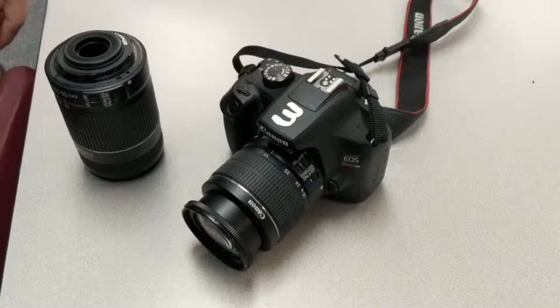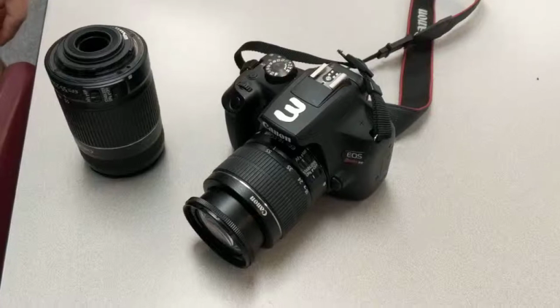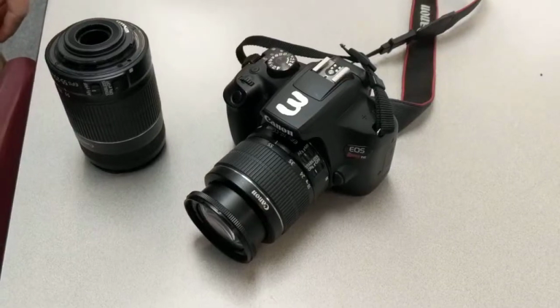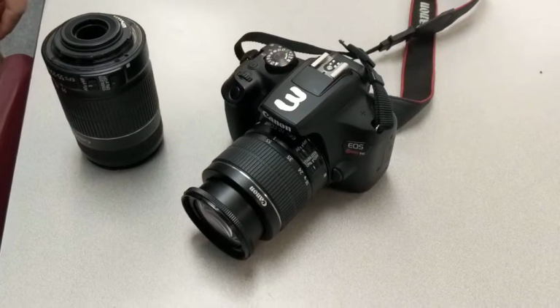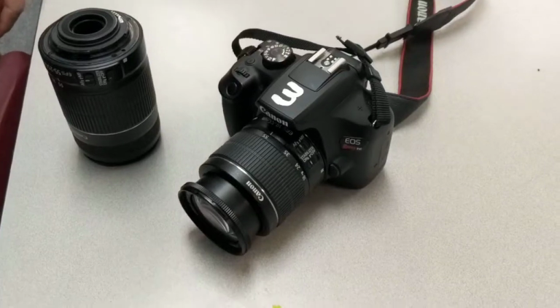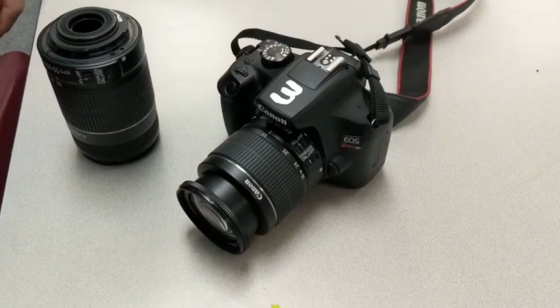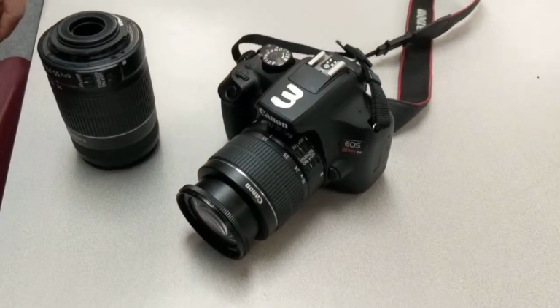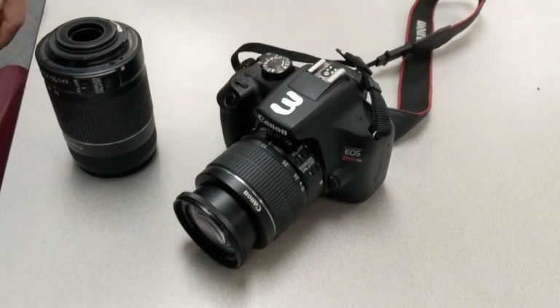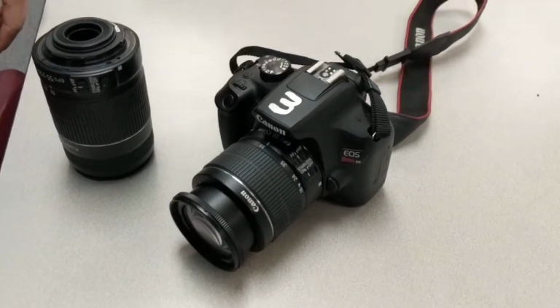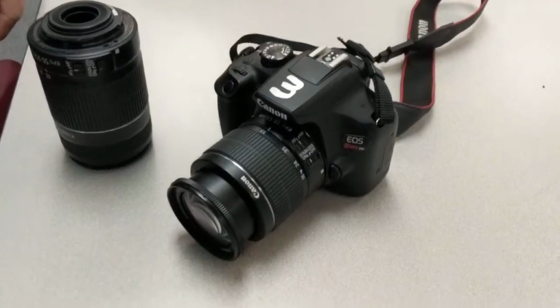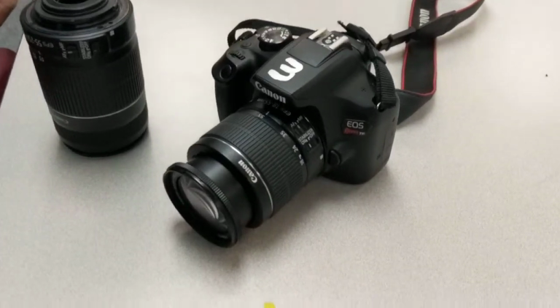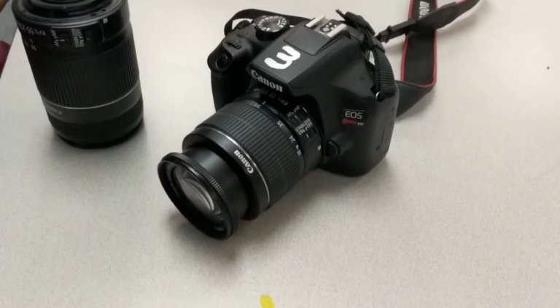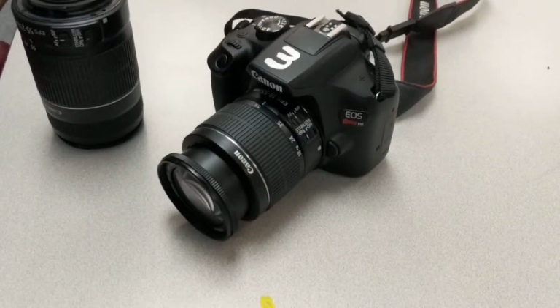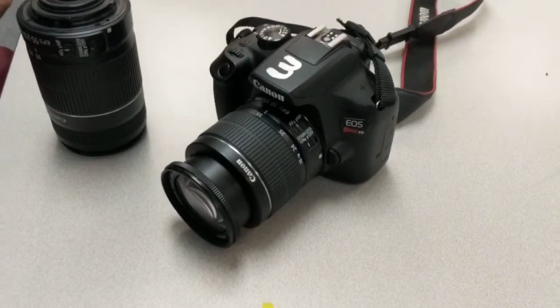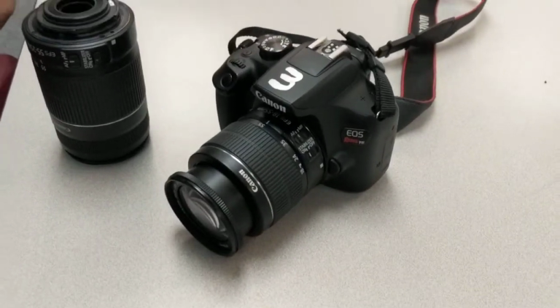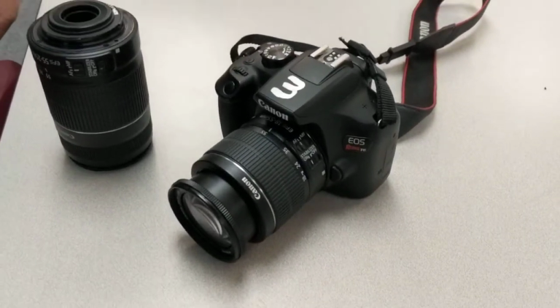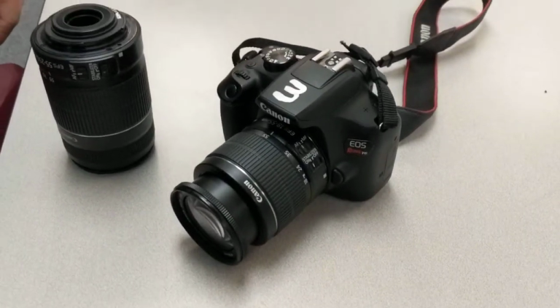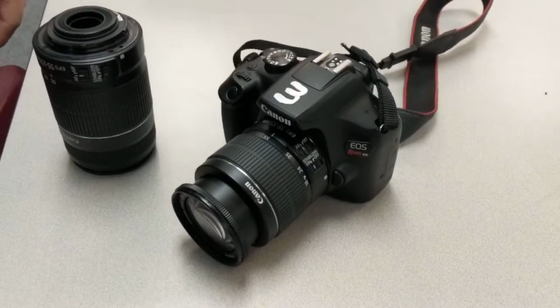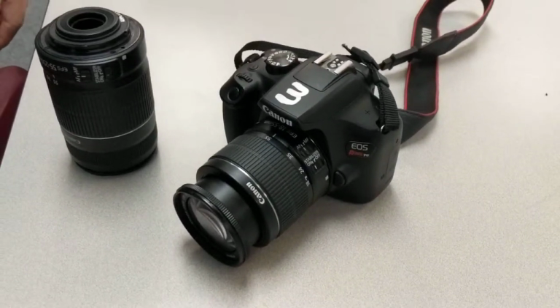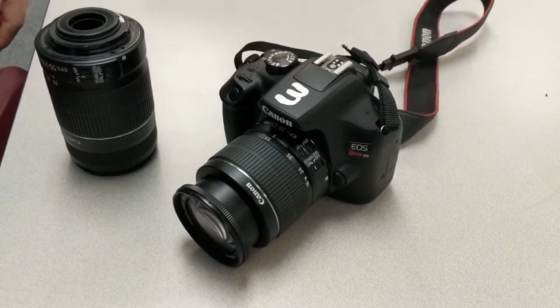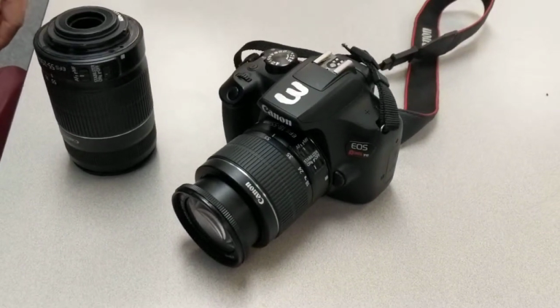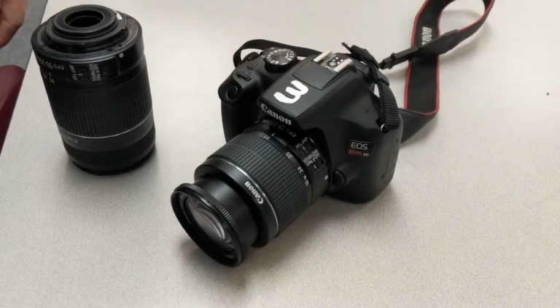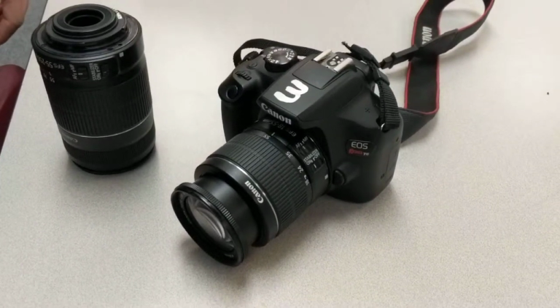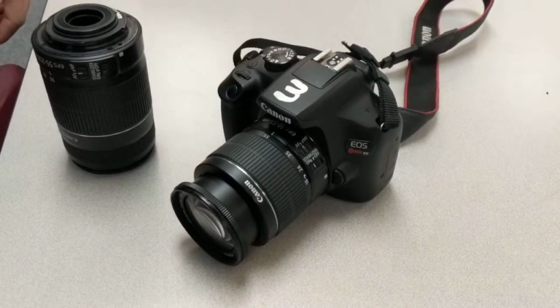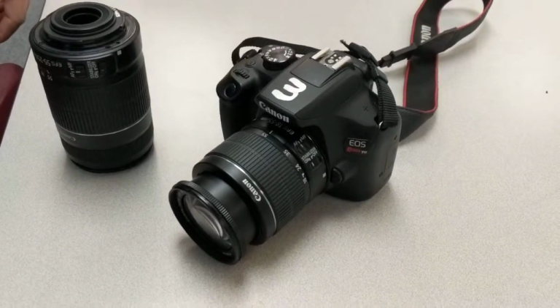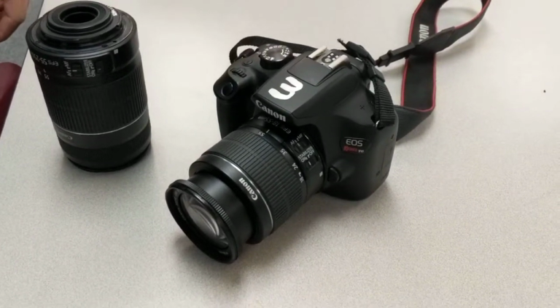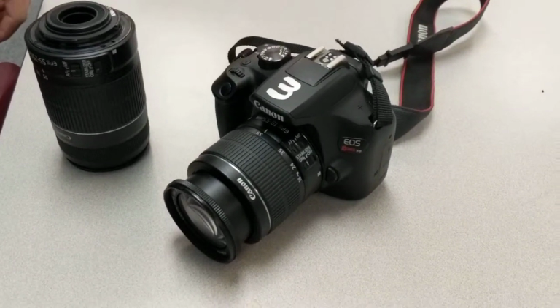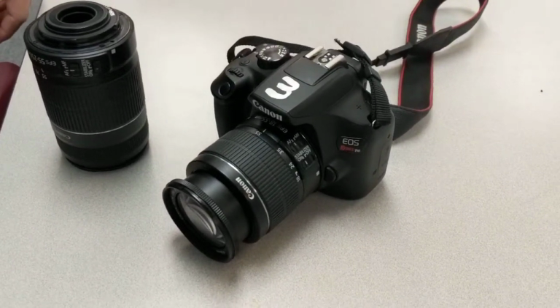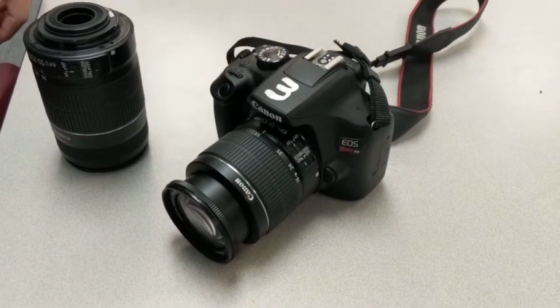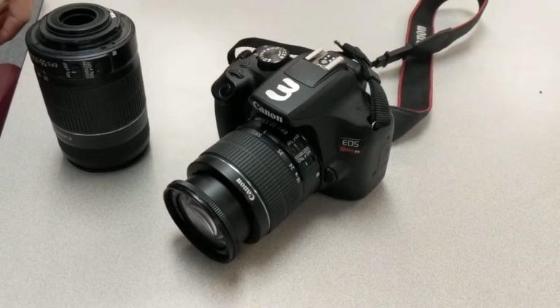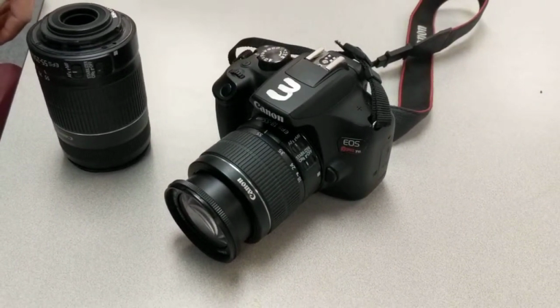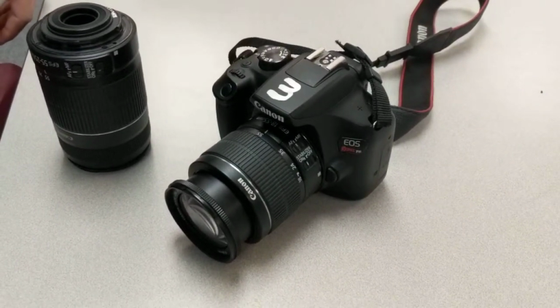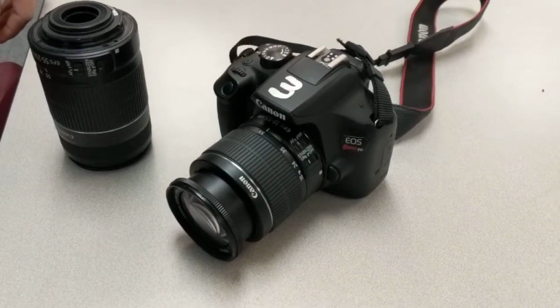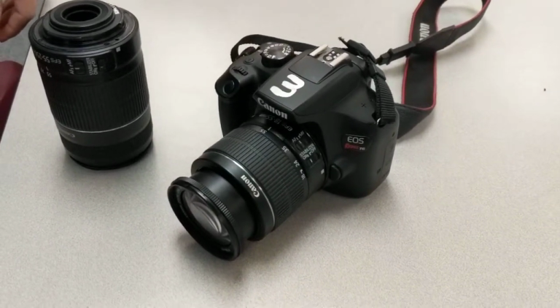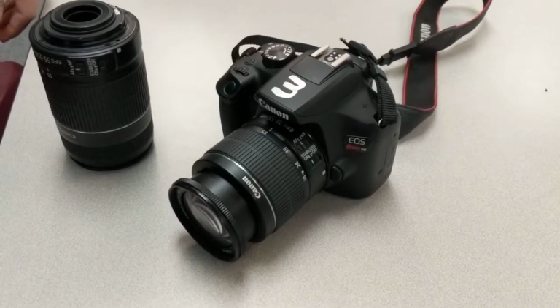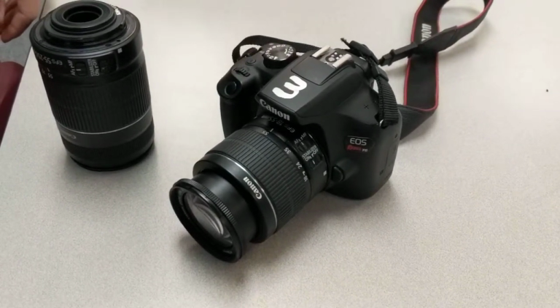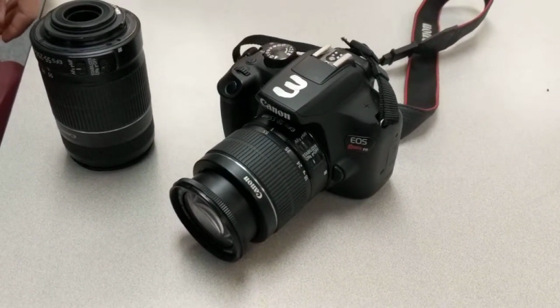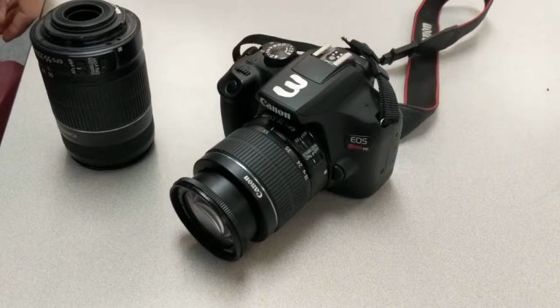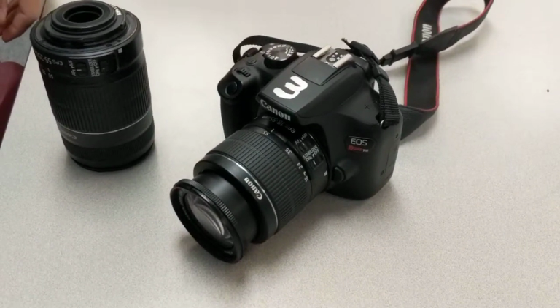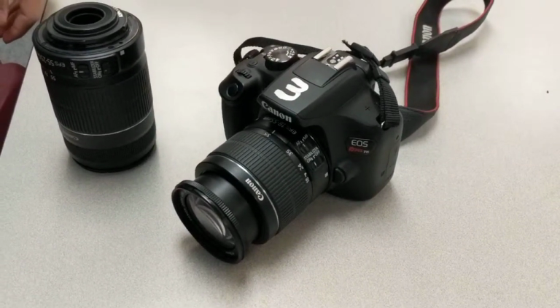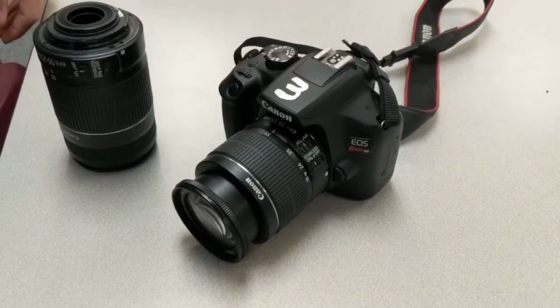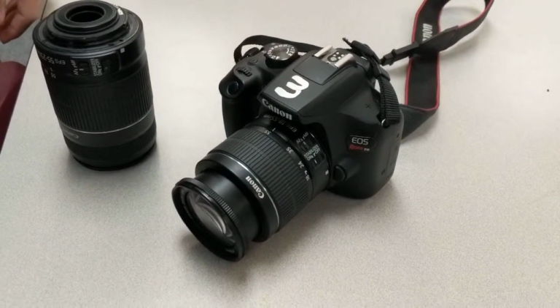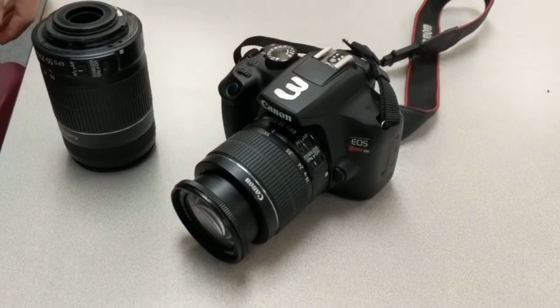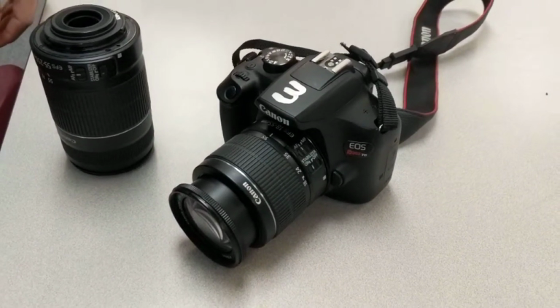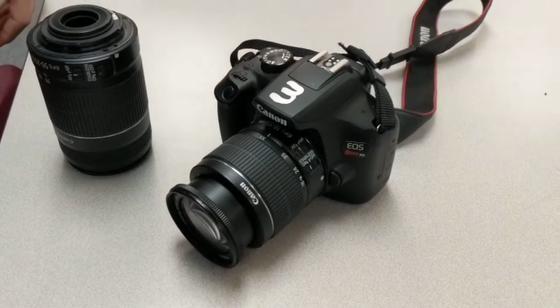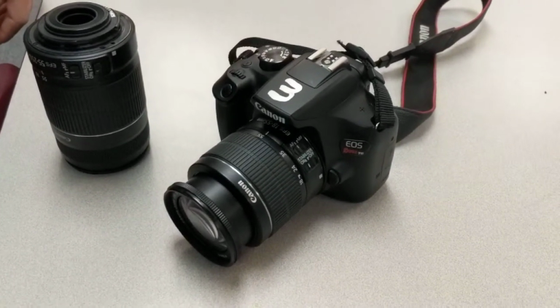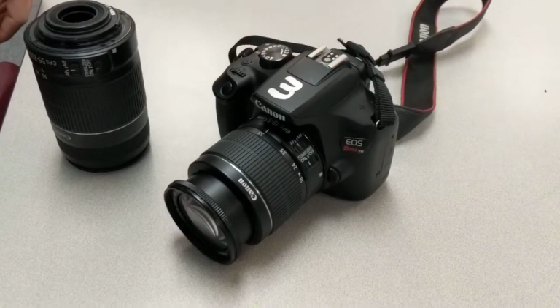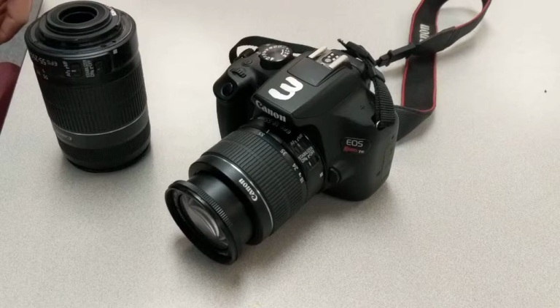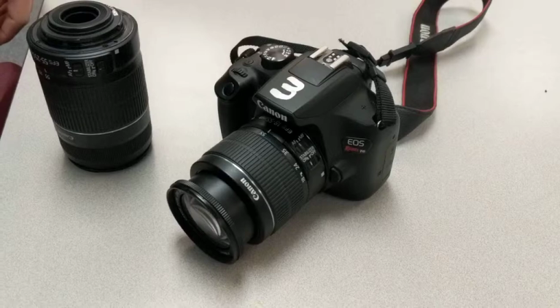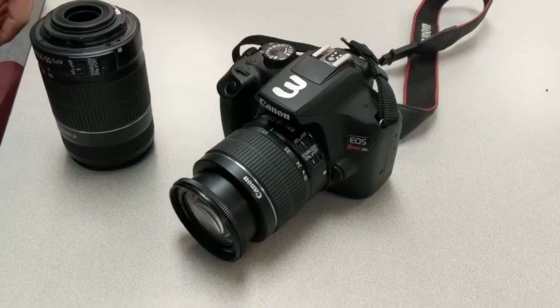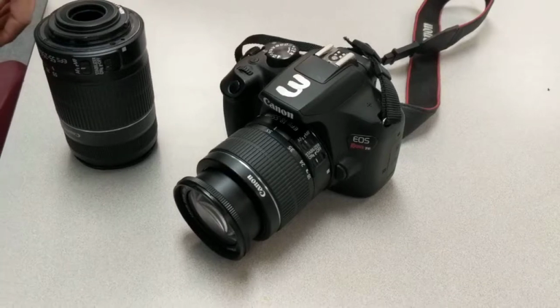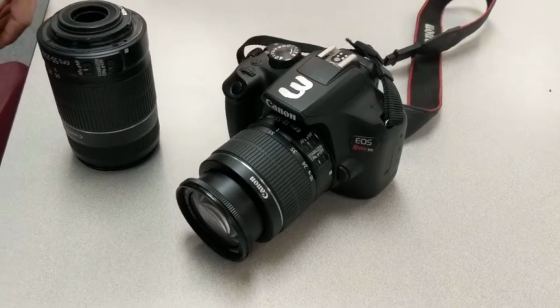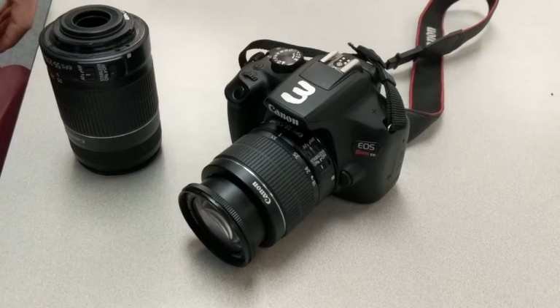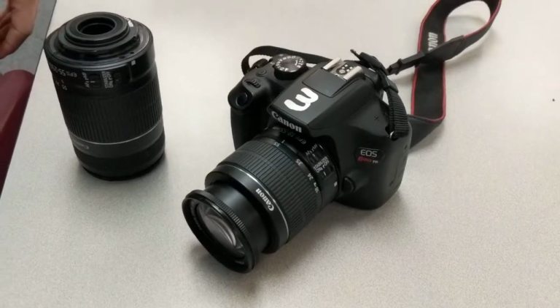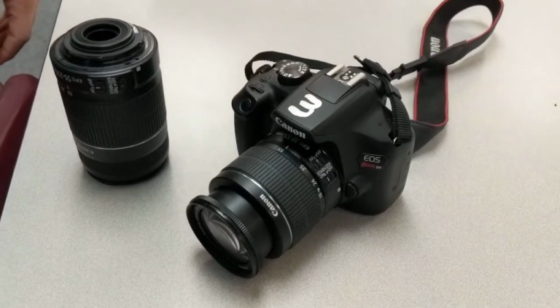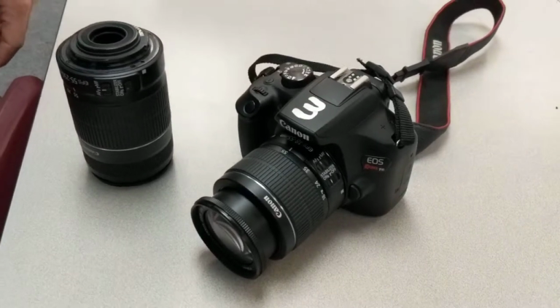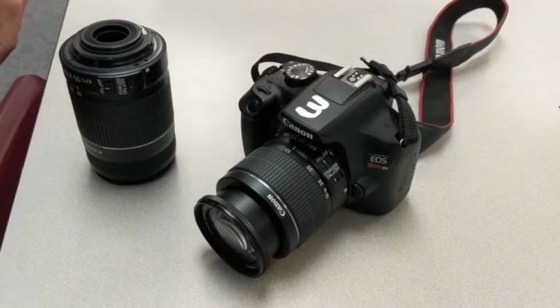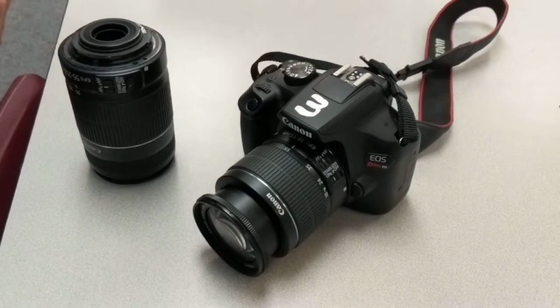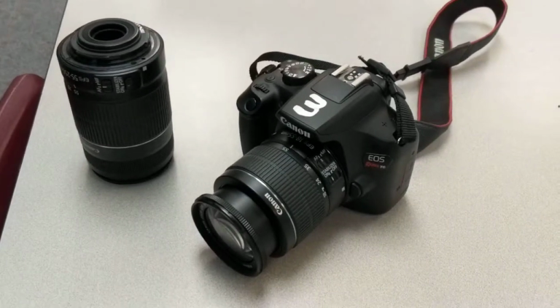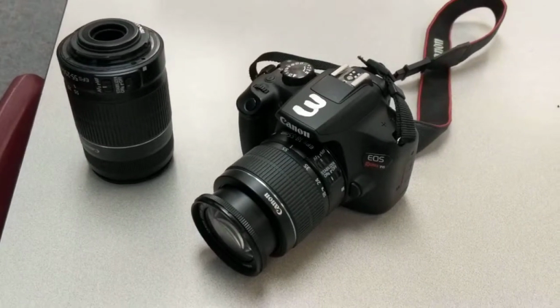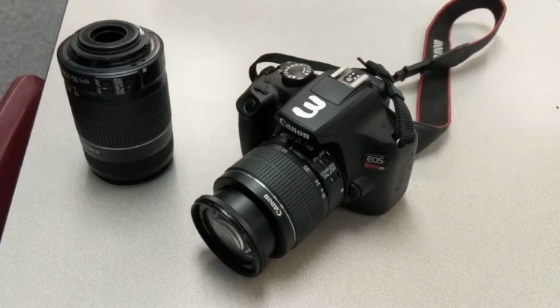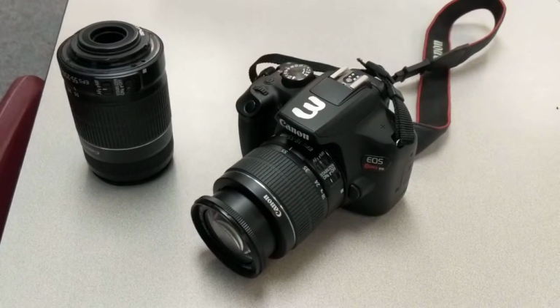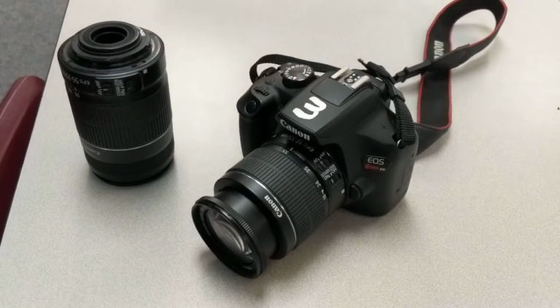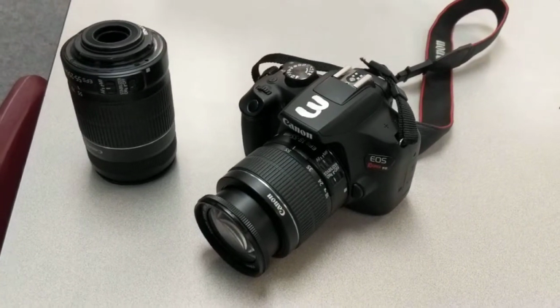In this video I'm going to show you how to replace the lenses on the Canon T6, or any of the Canon cameras that we have. It's a pretty simple process.